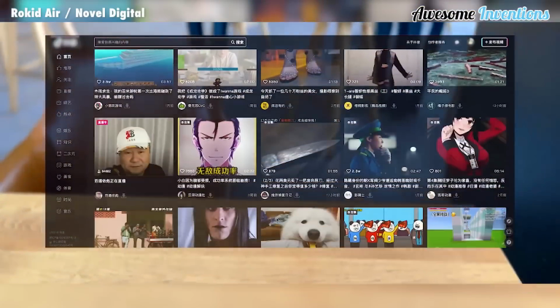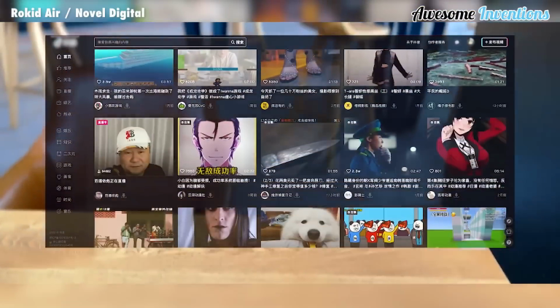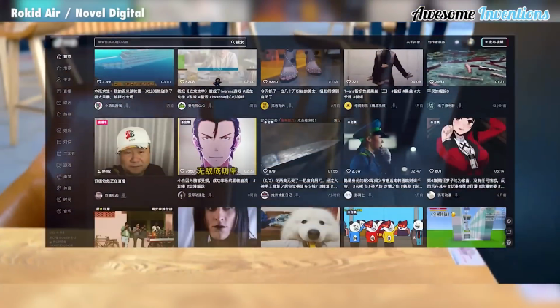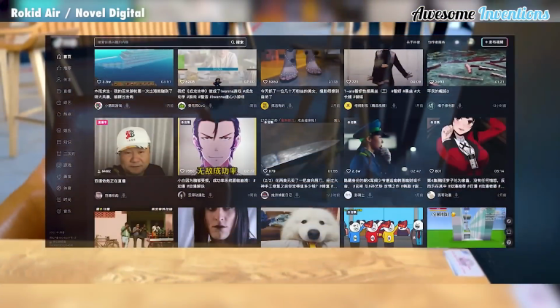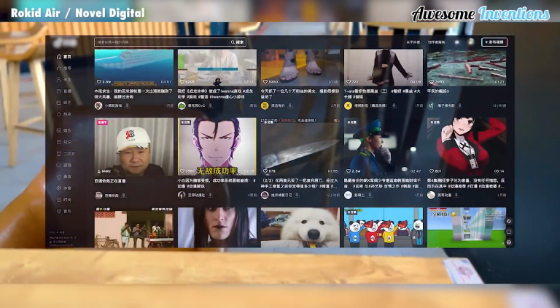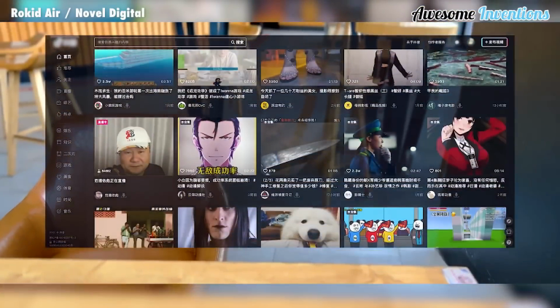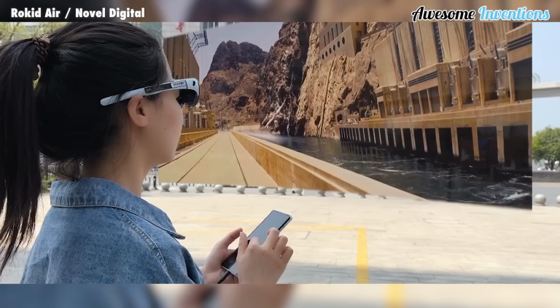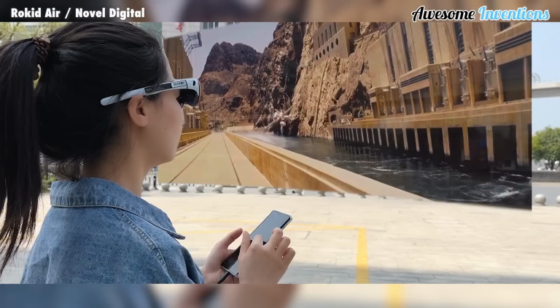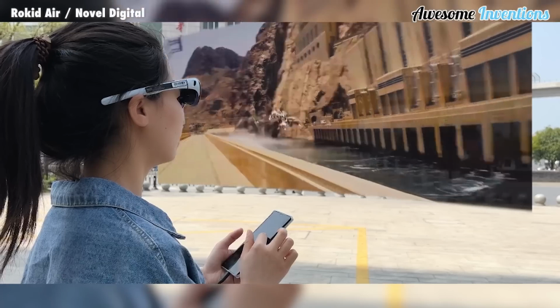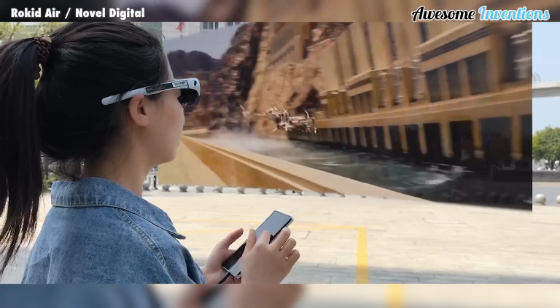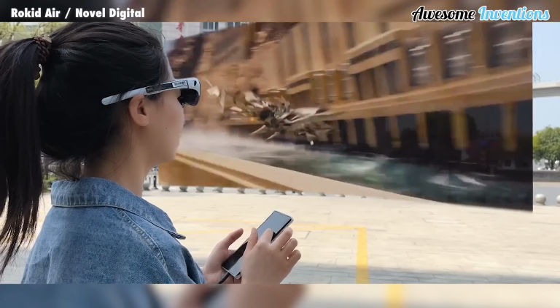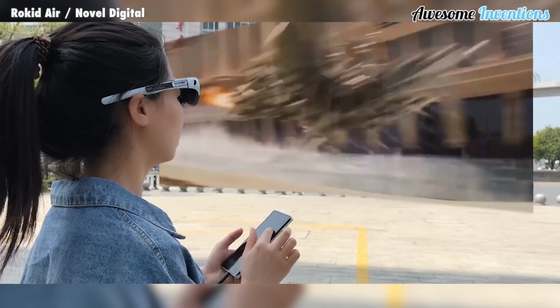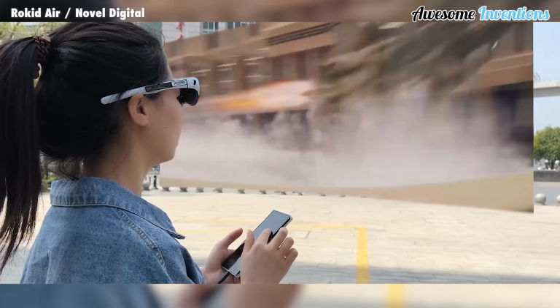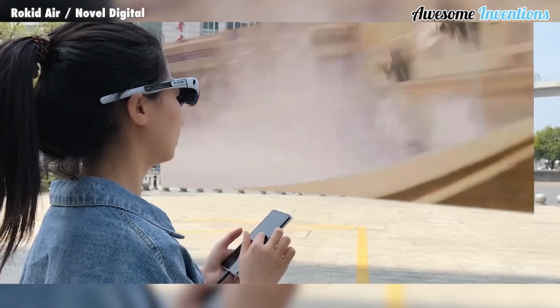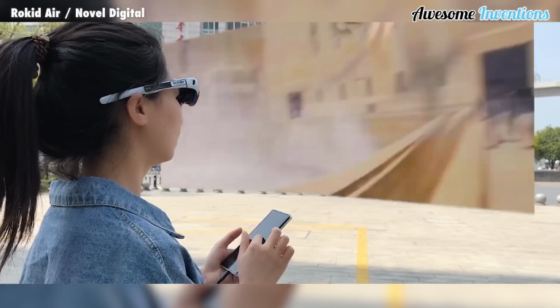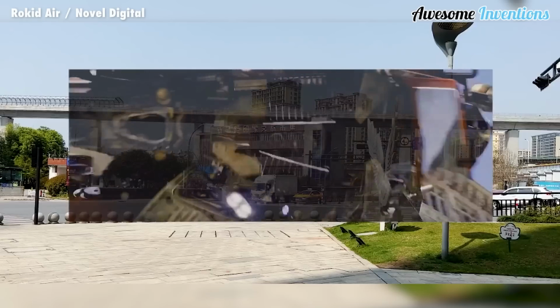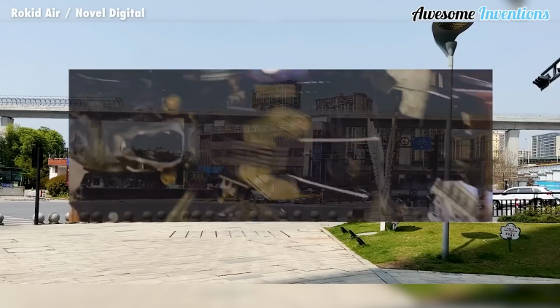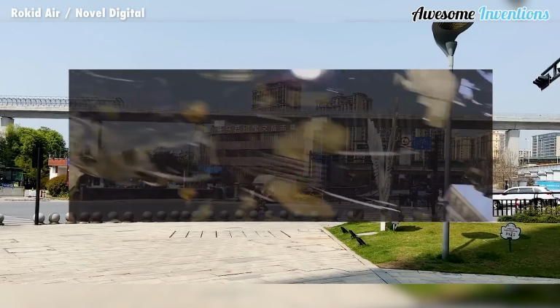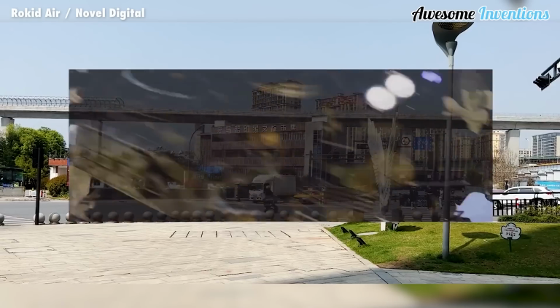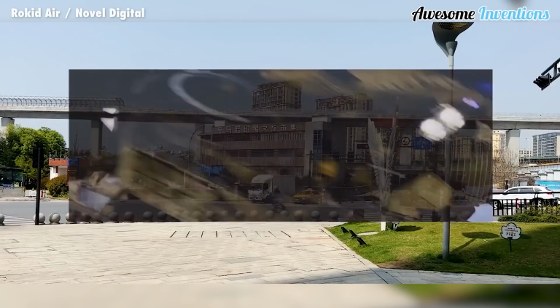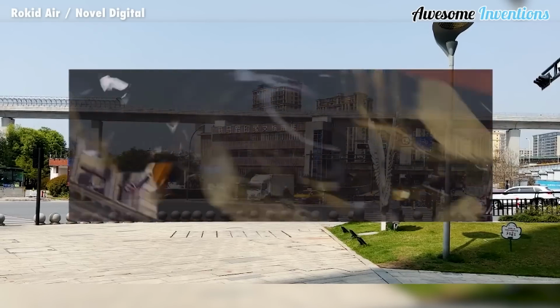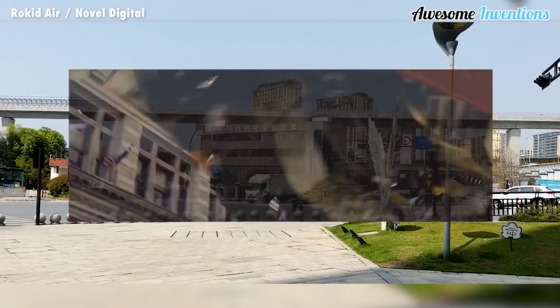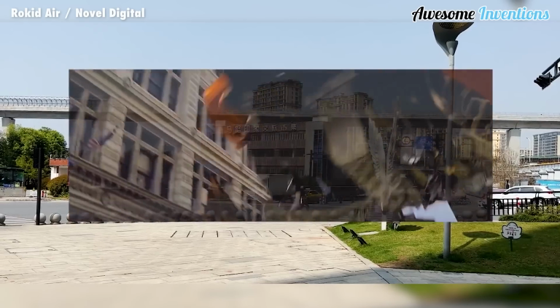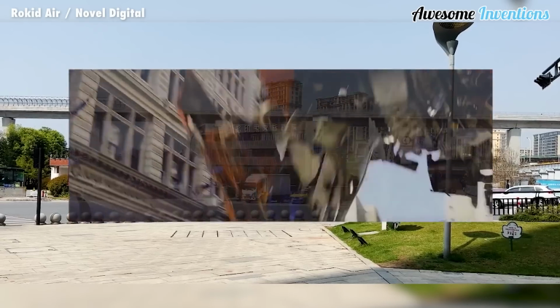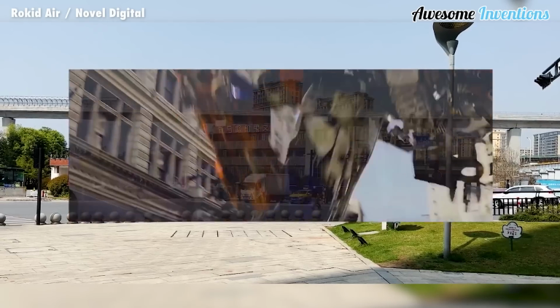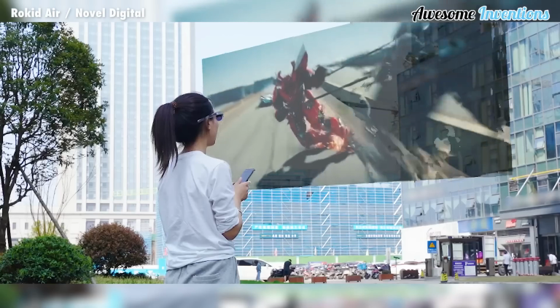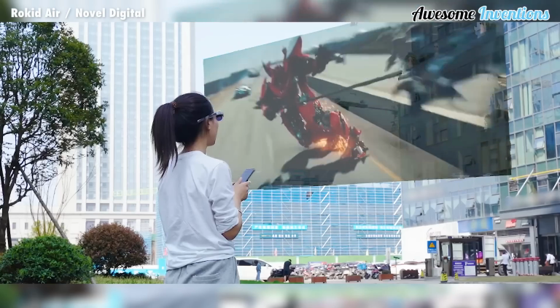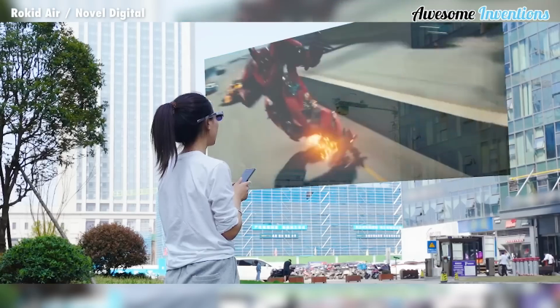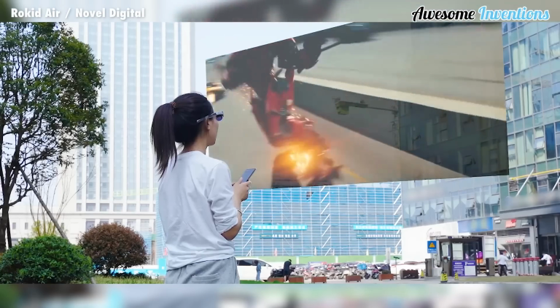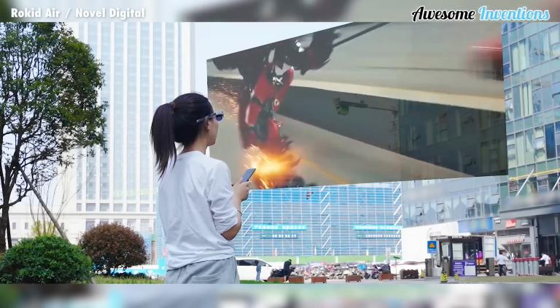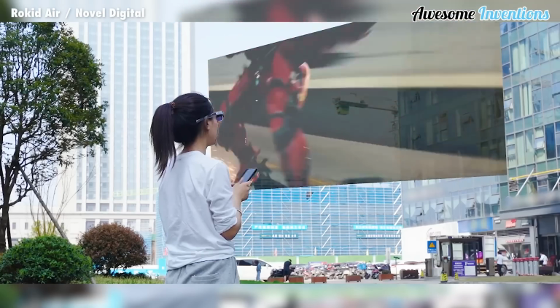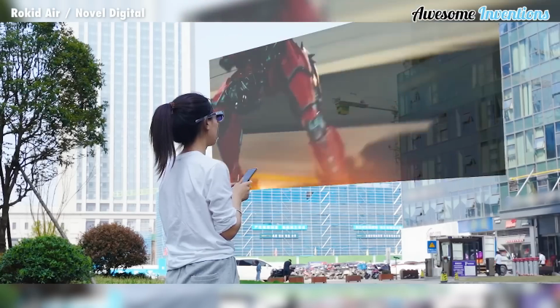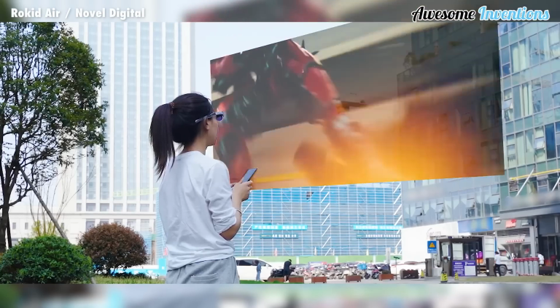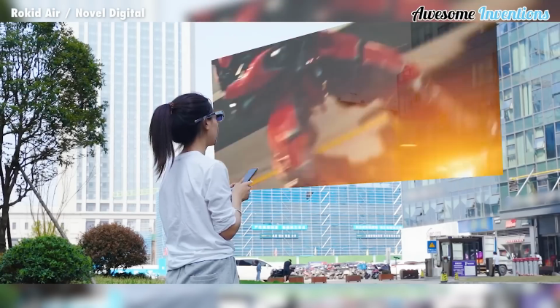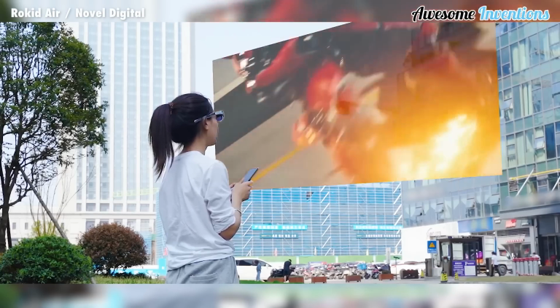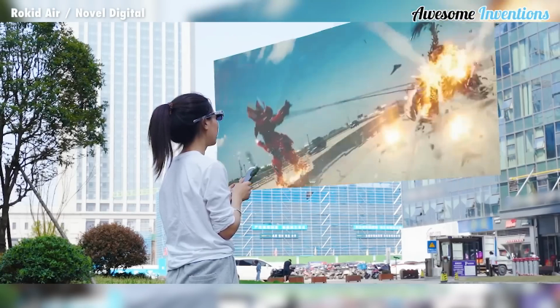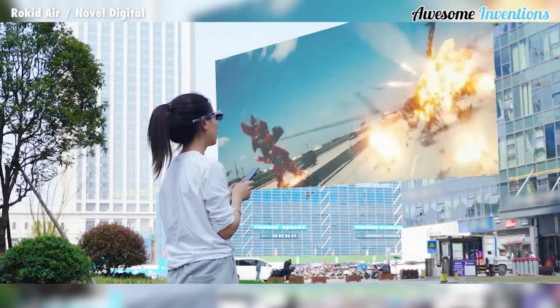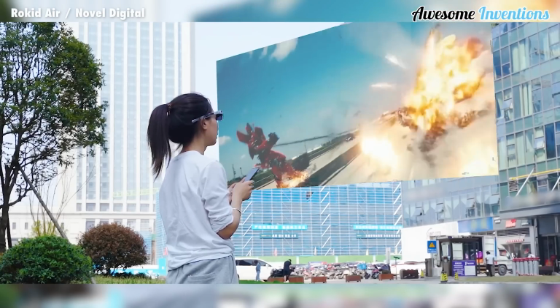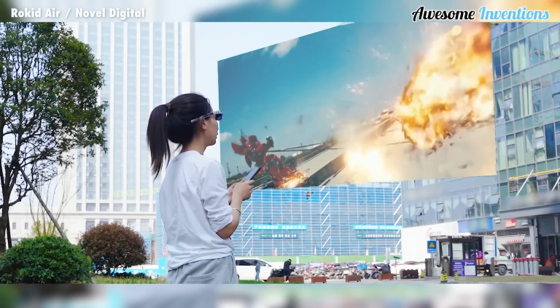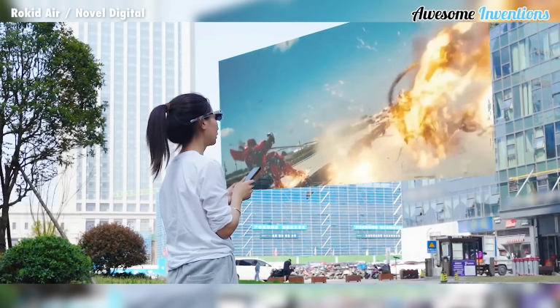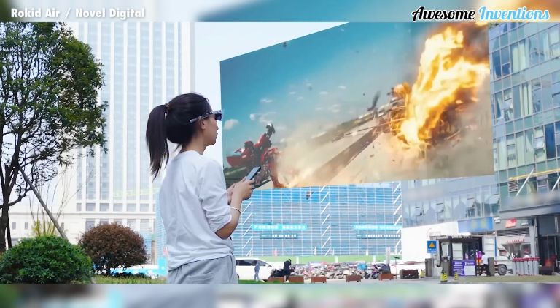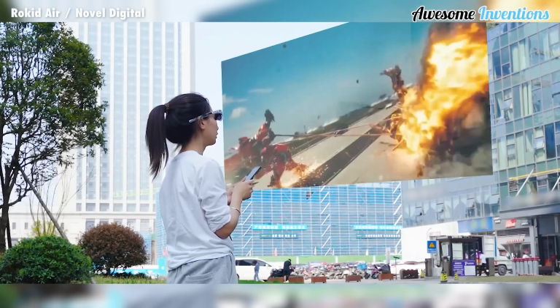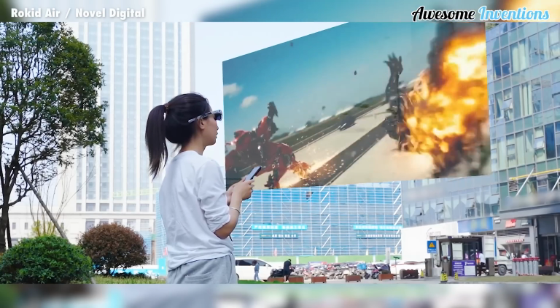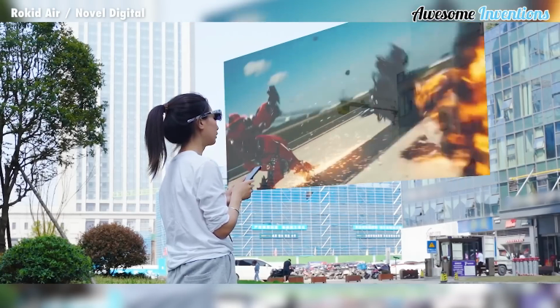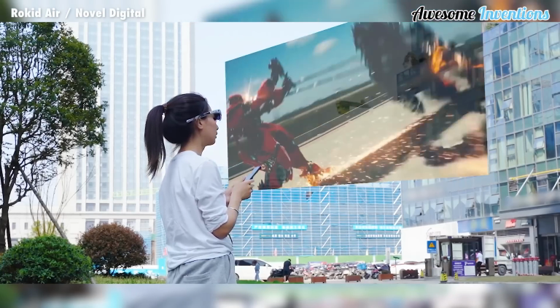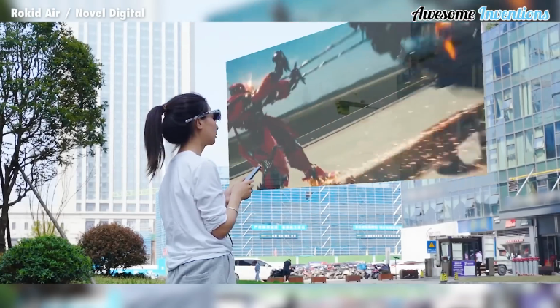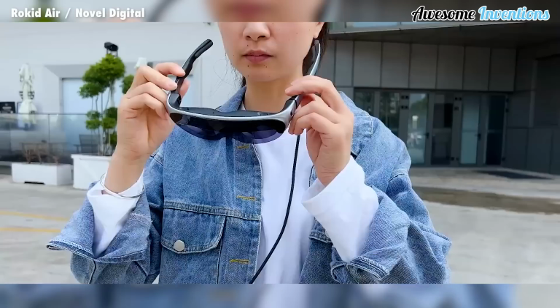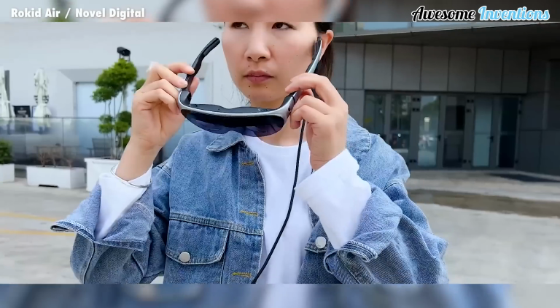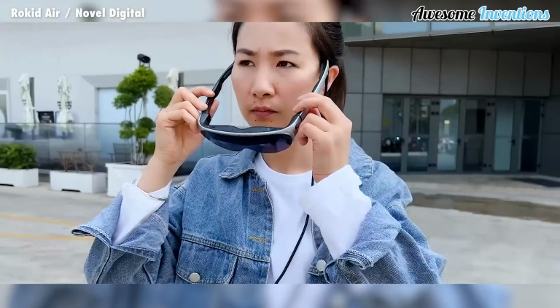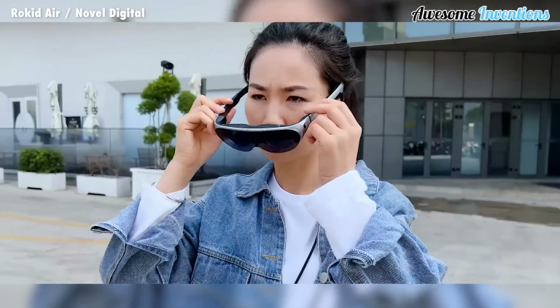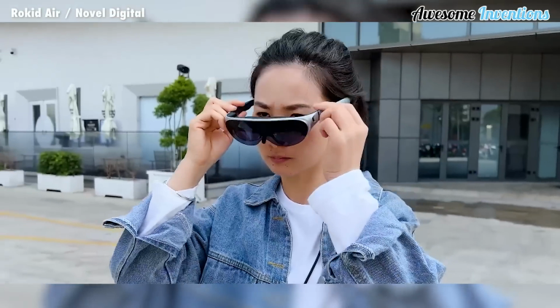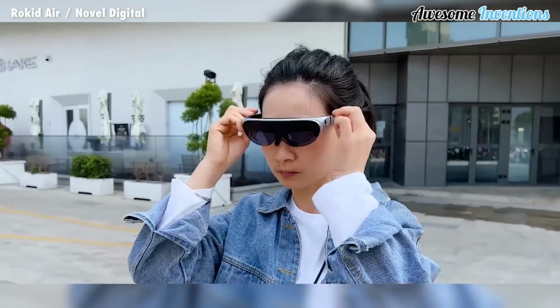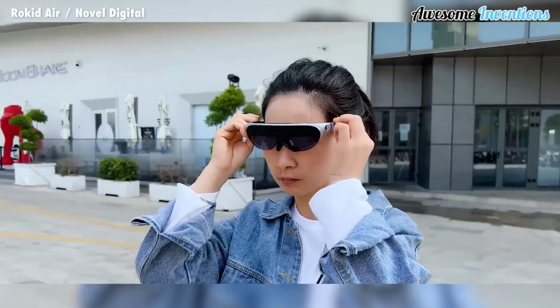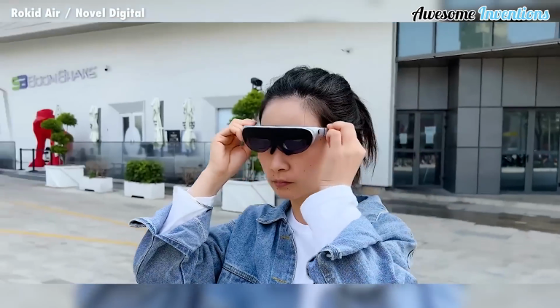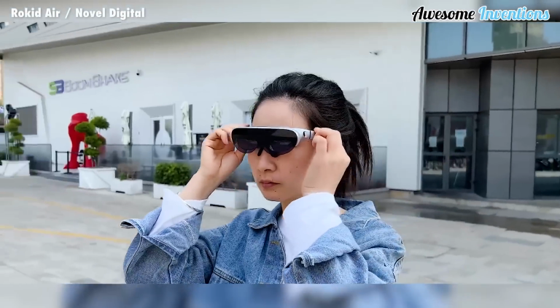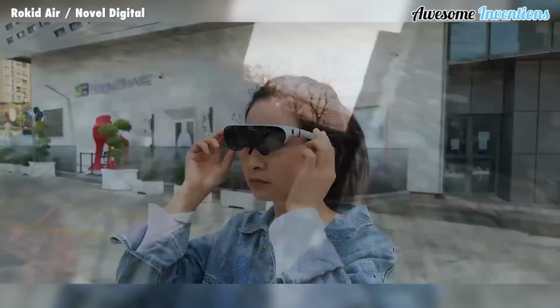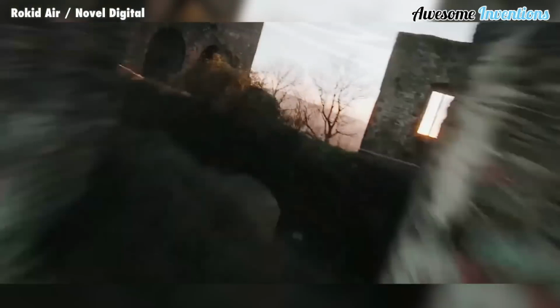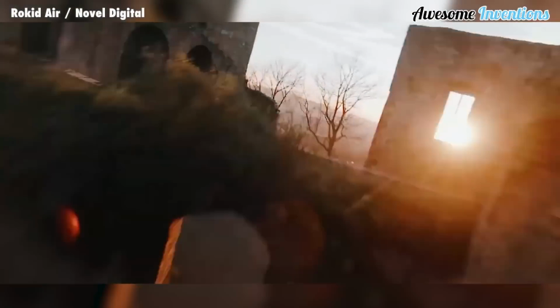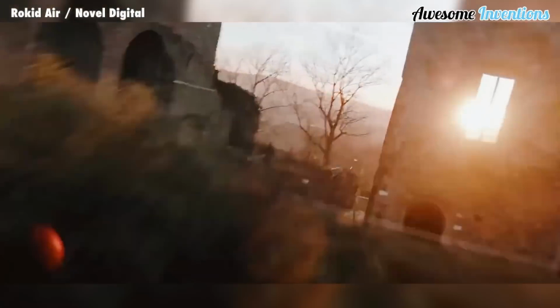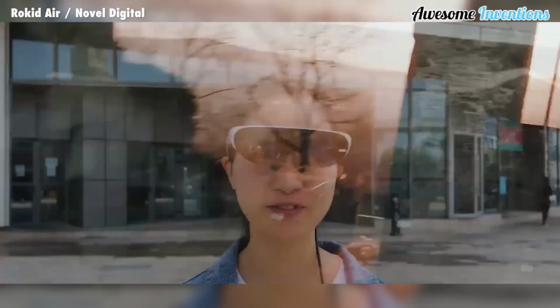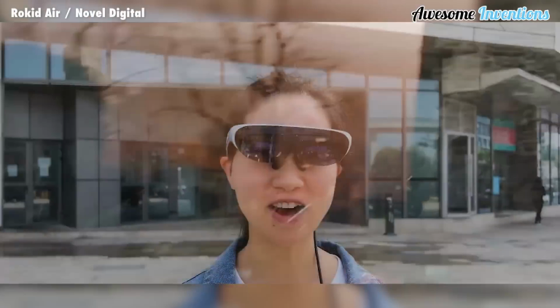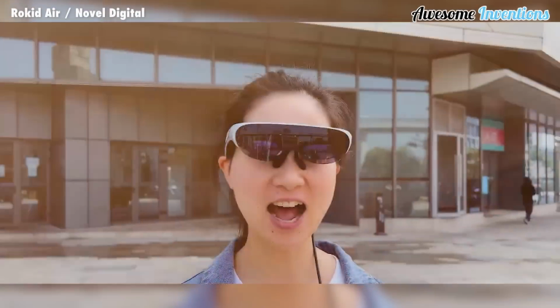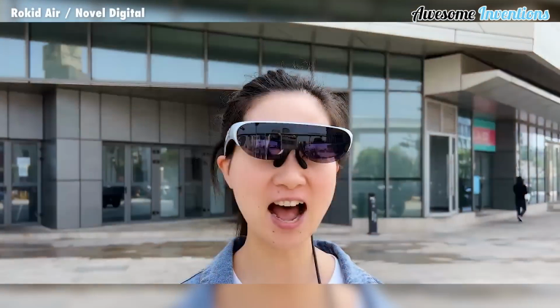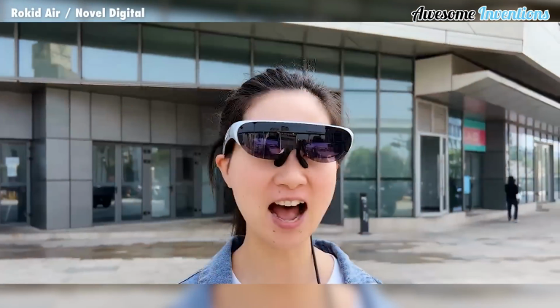They're great for doing work, watching movies, or even playing games. They come equipped with a noise-canceling microphone and dual HD-directional speakers.